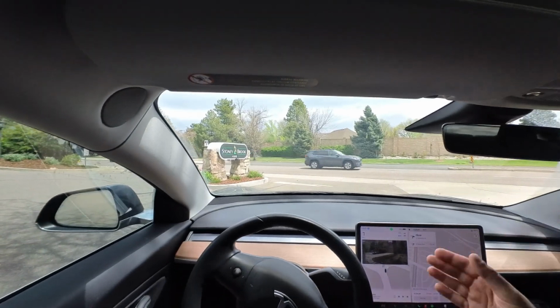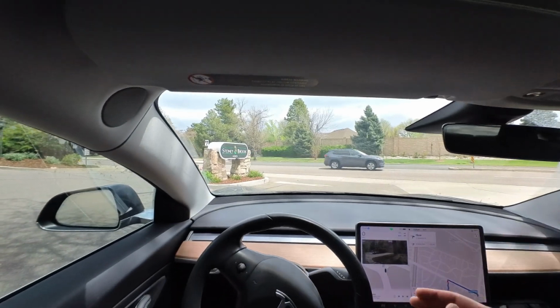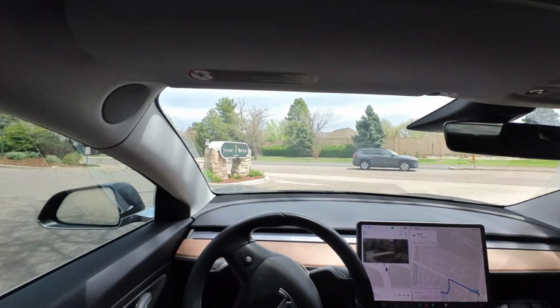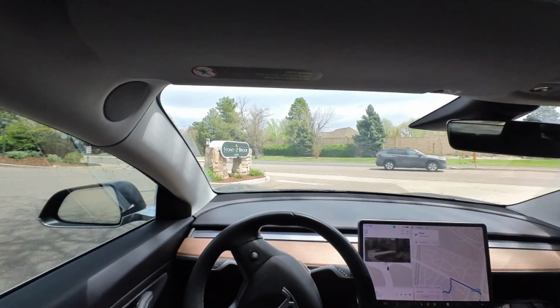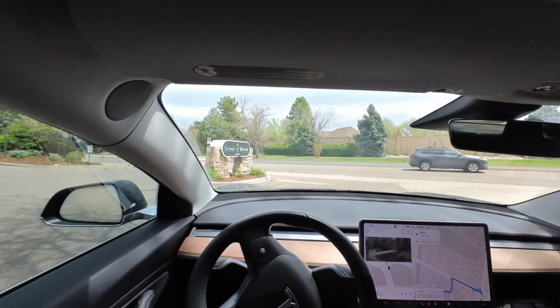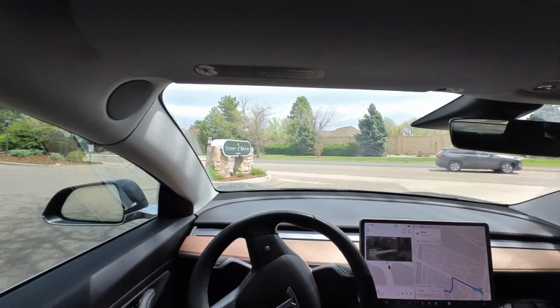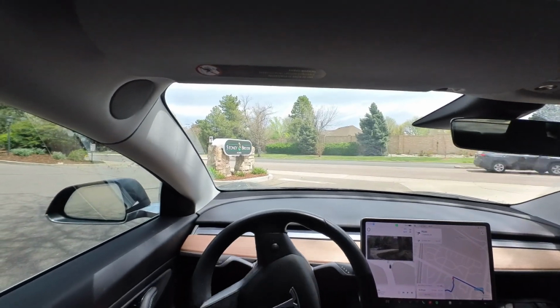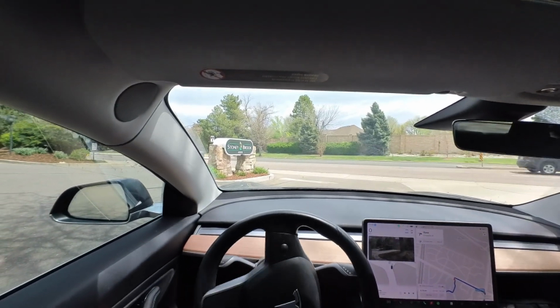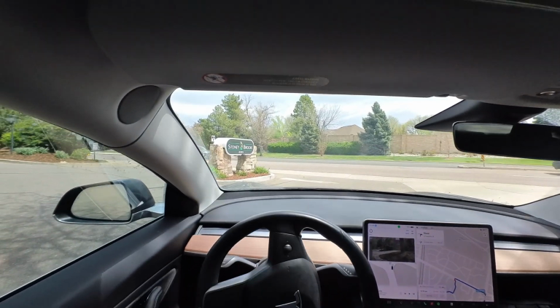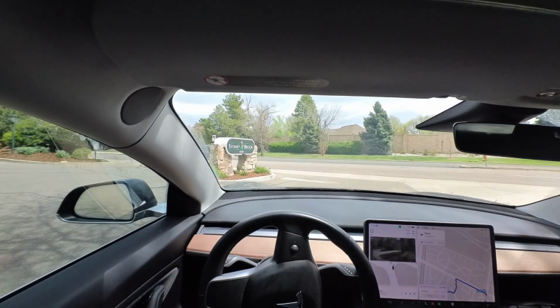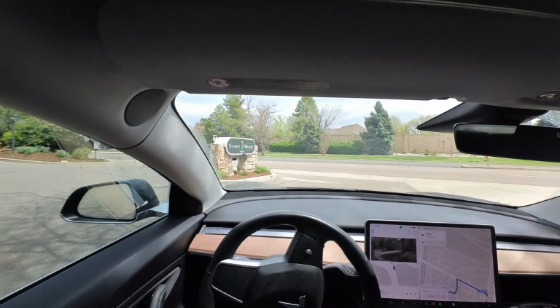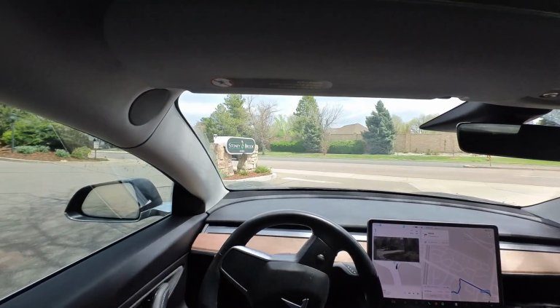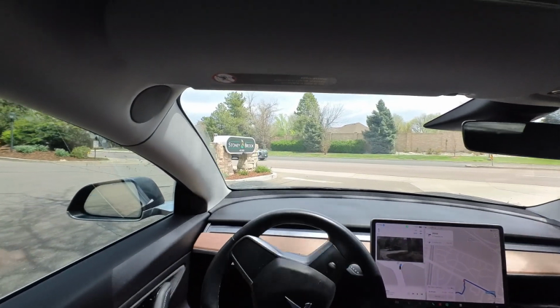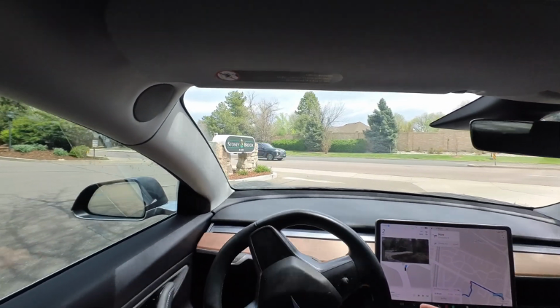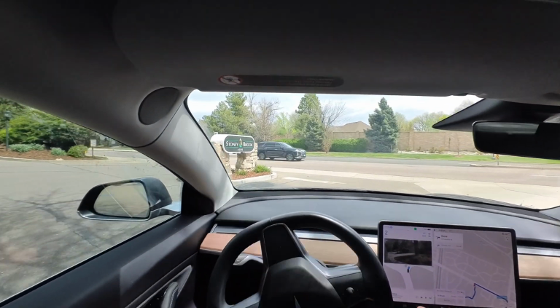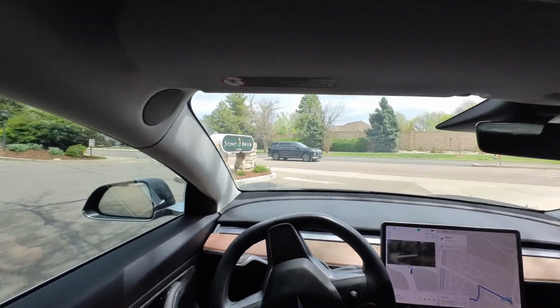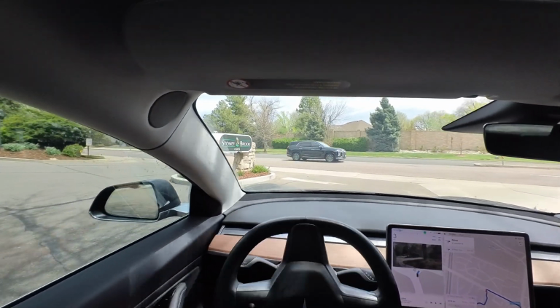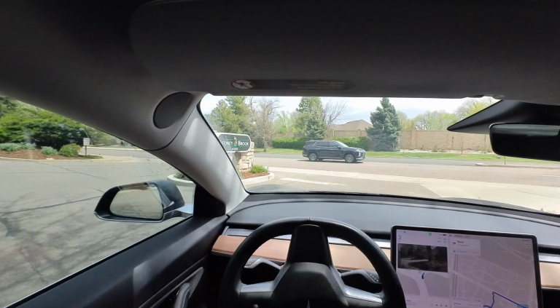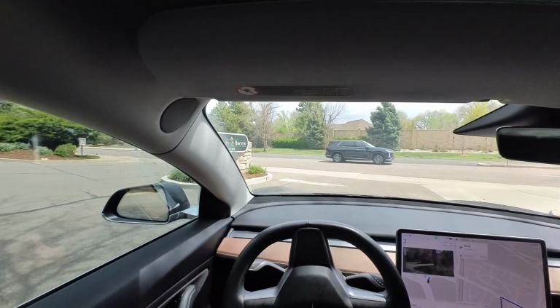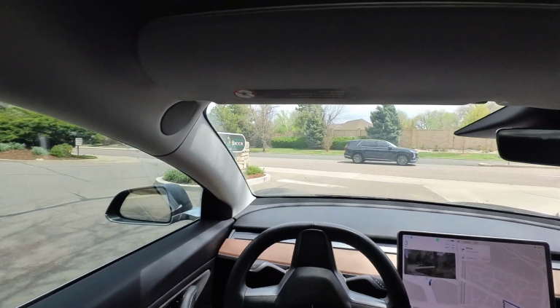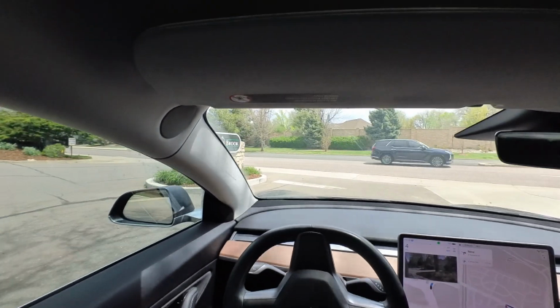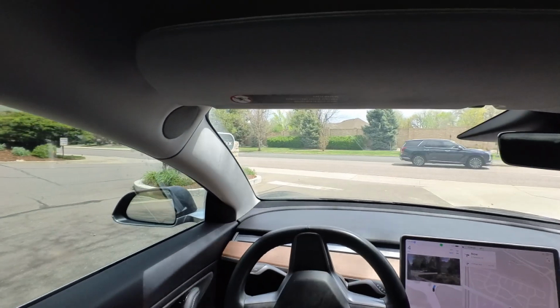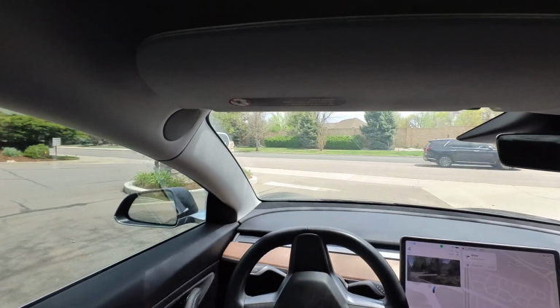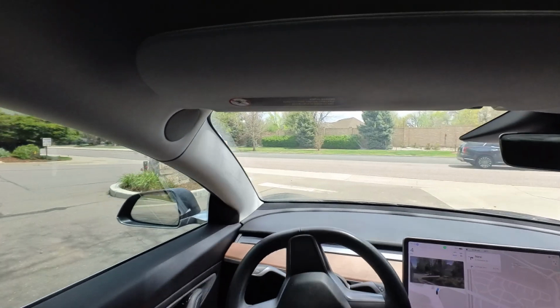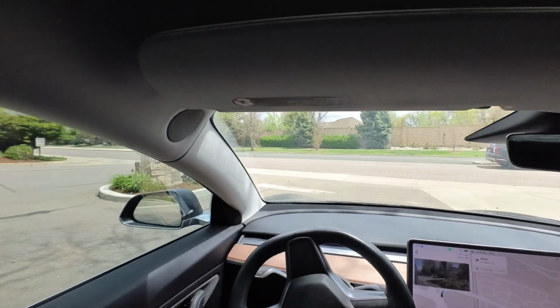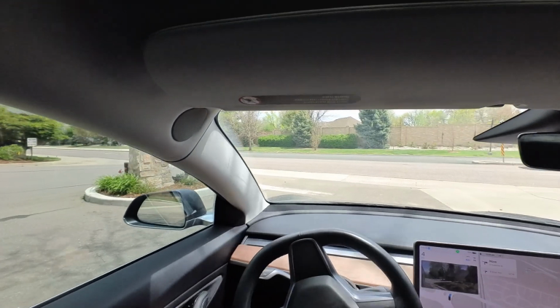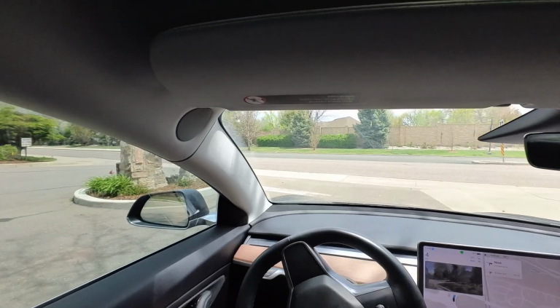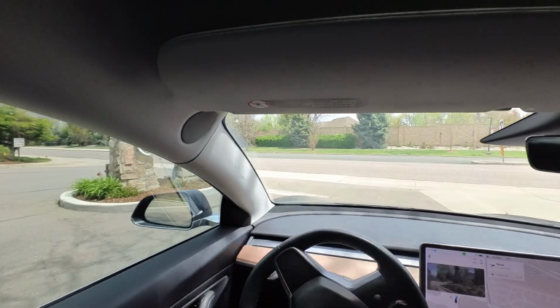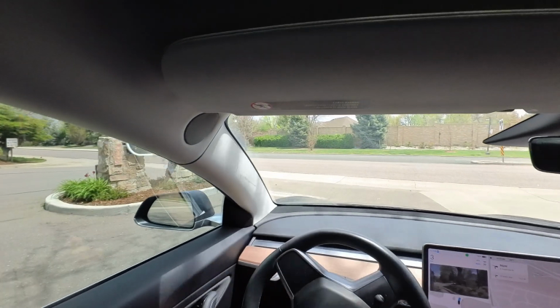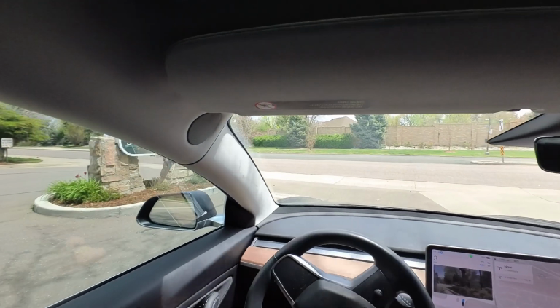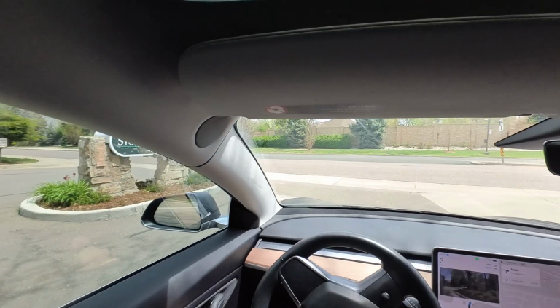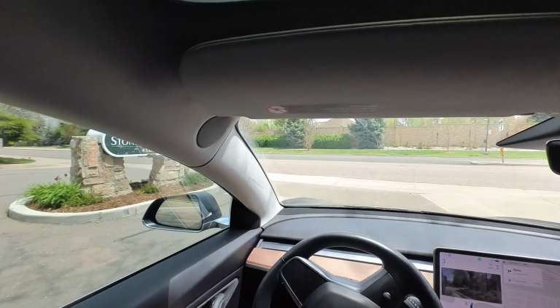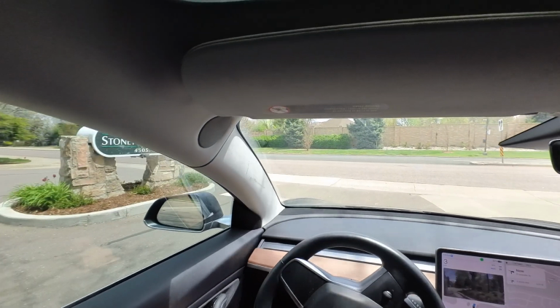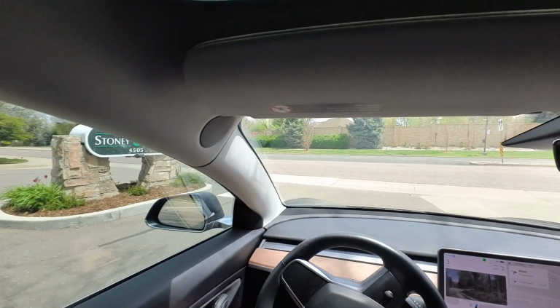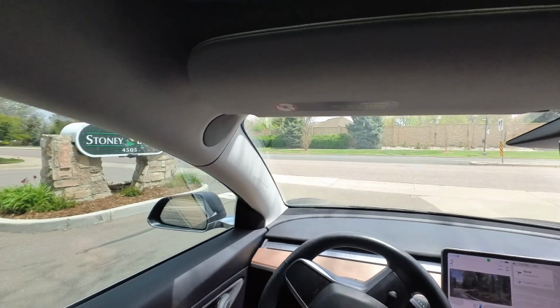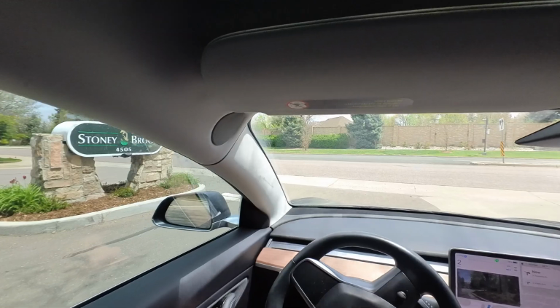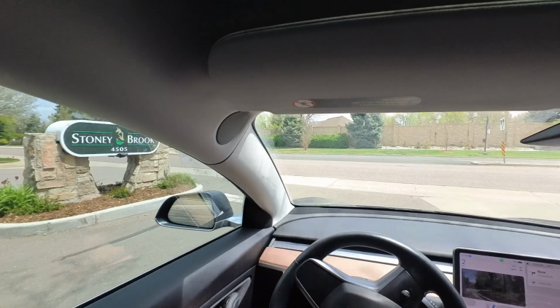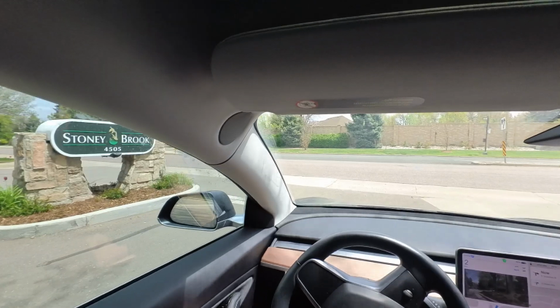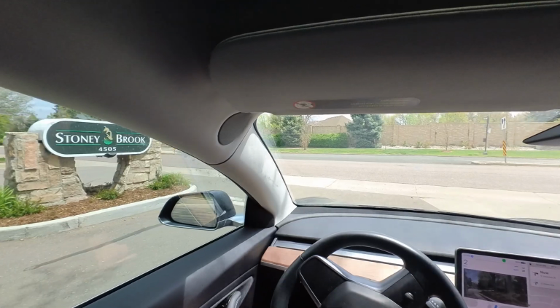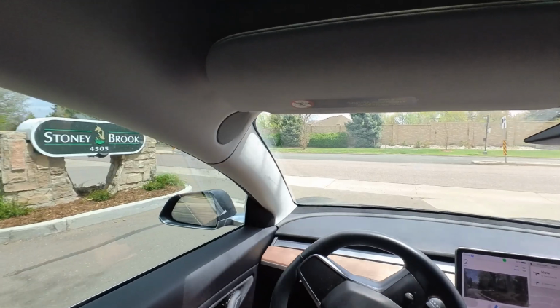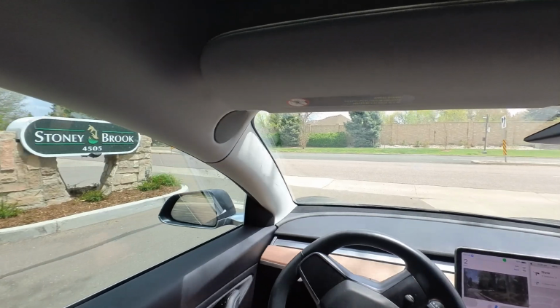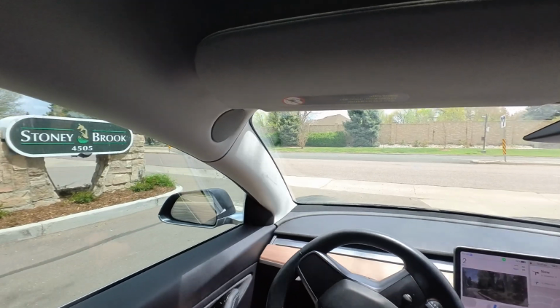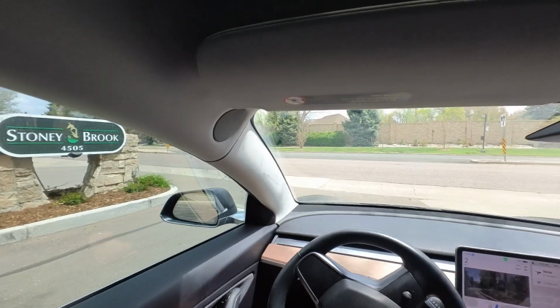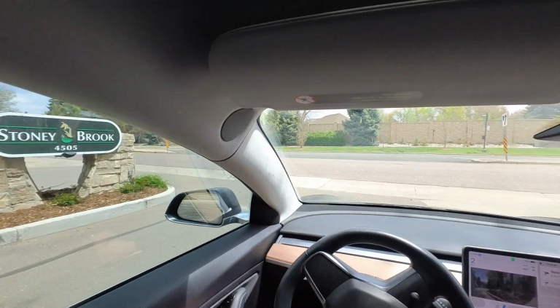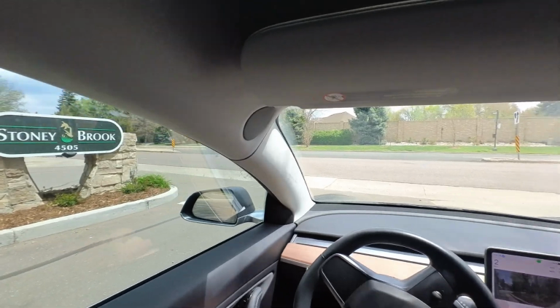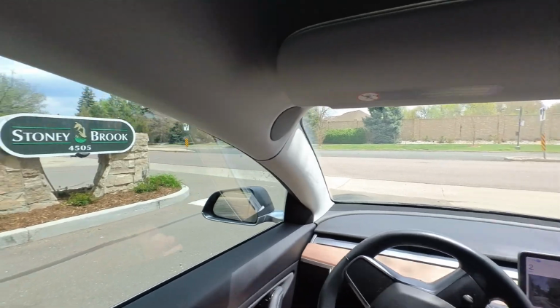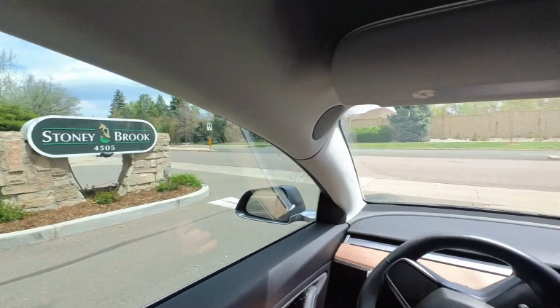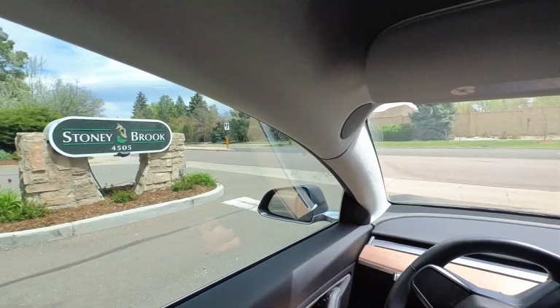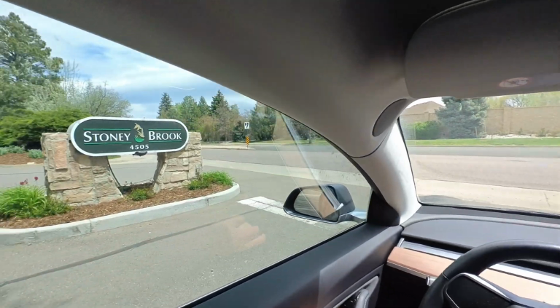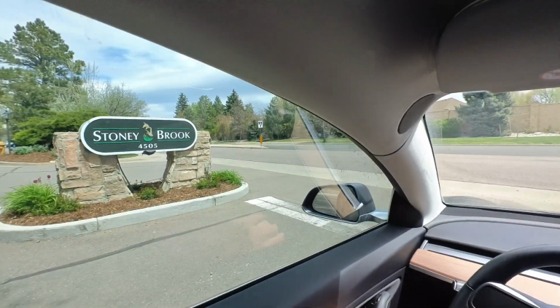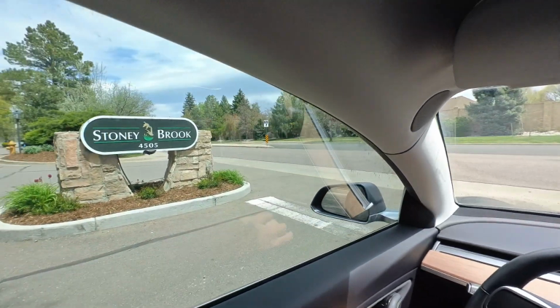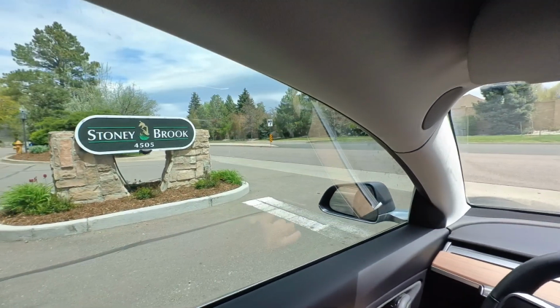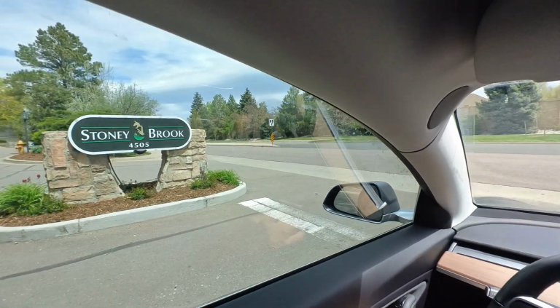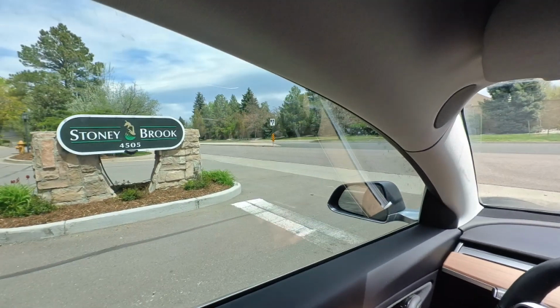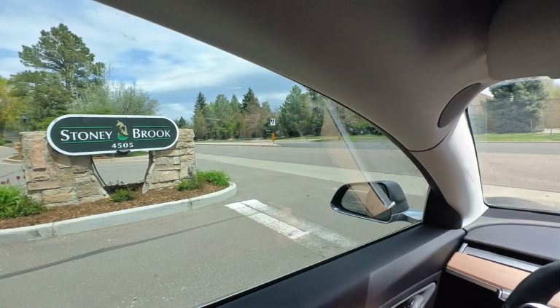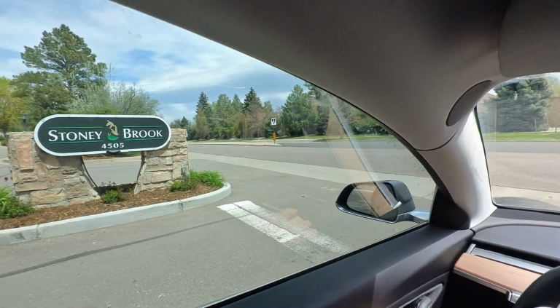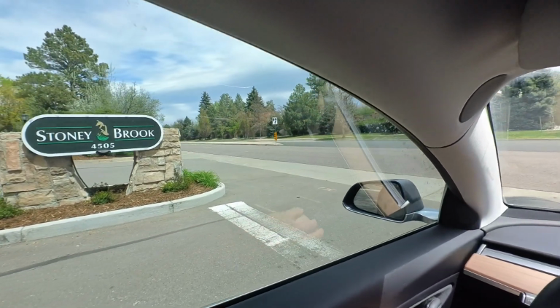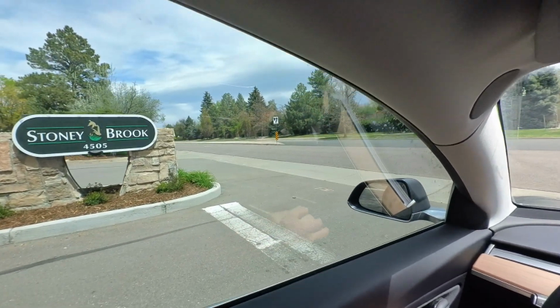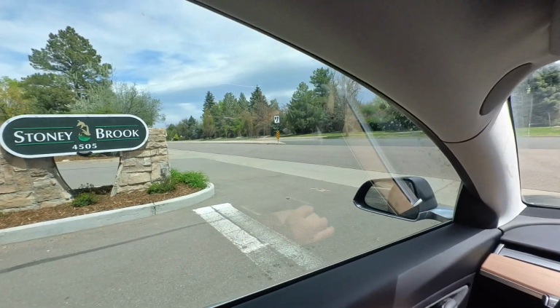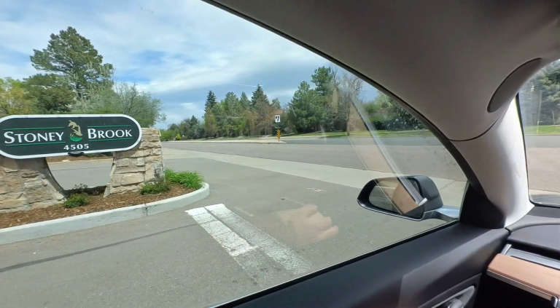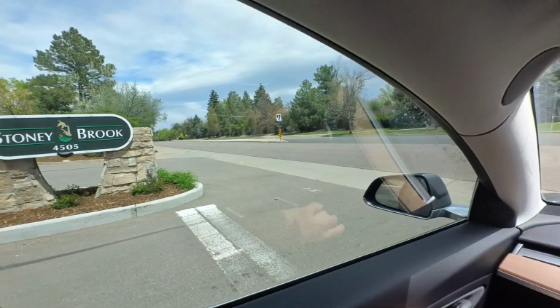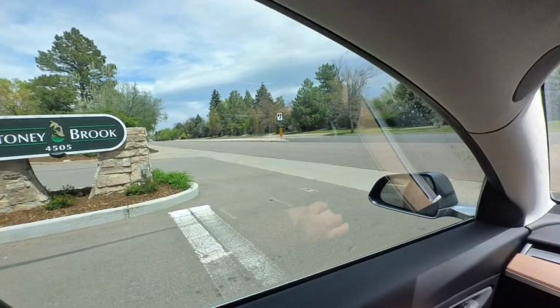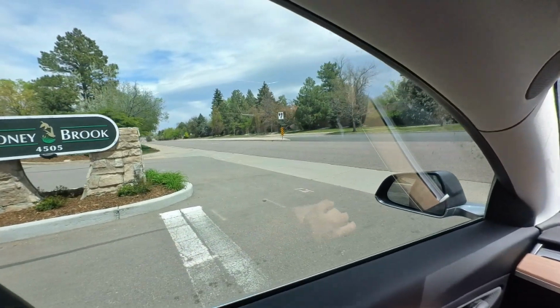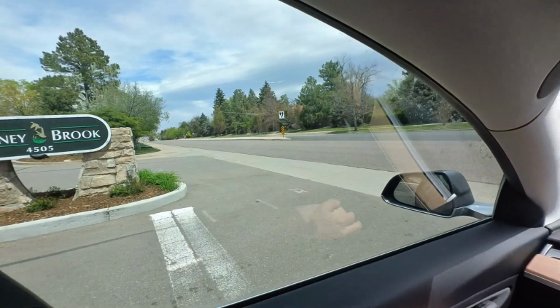We need to creep up quite a bit to see through this intersection. It goes a little bit slowly, but eventually we will make it.